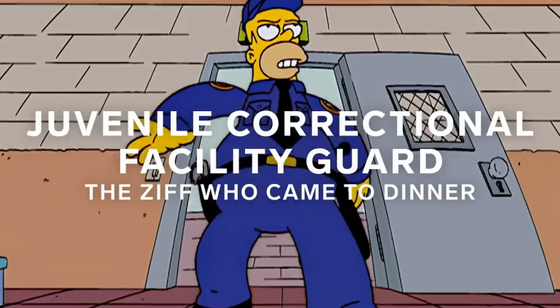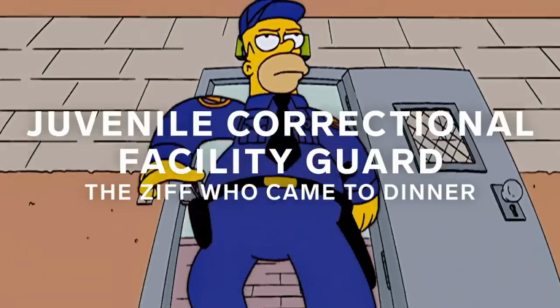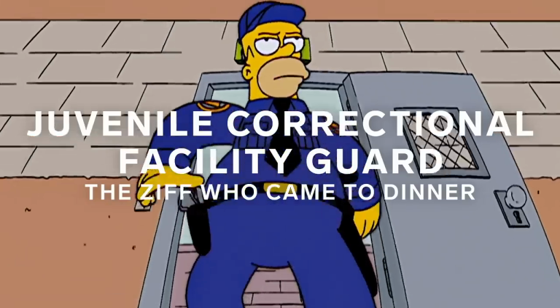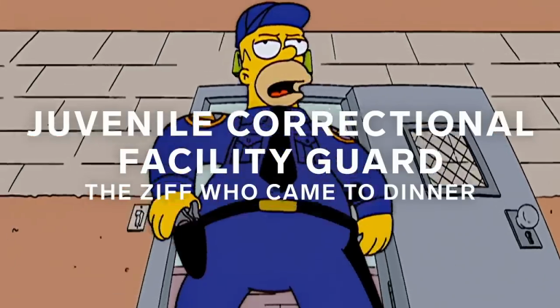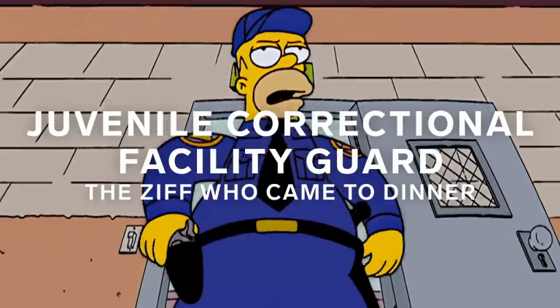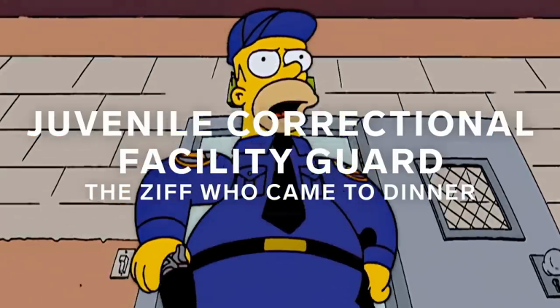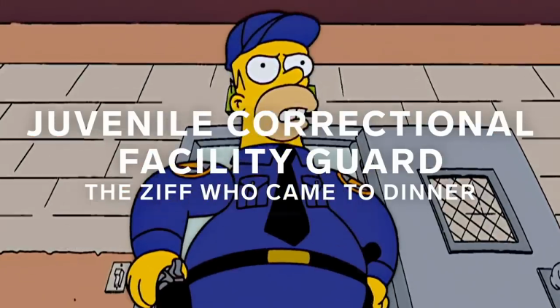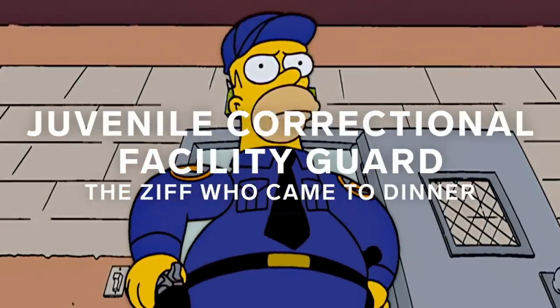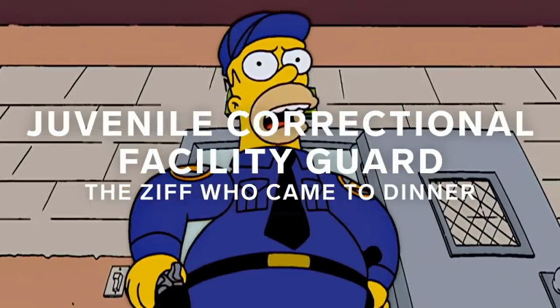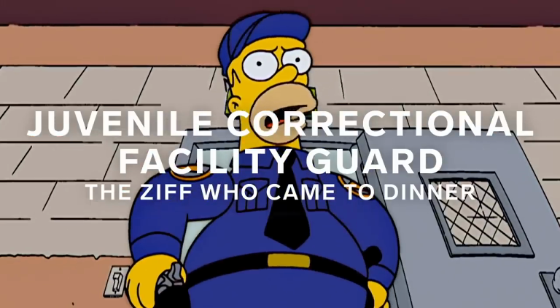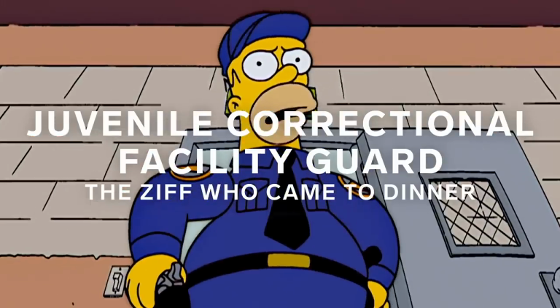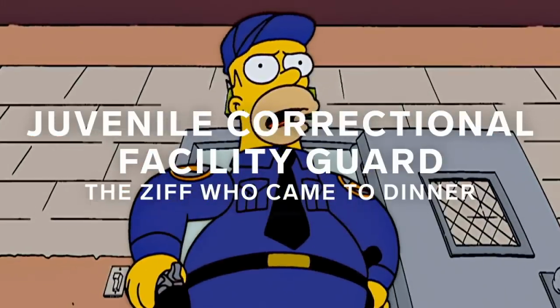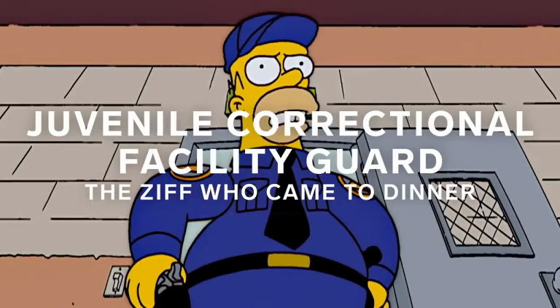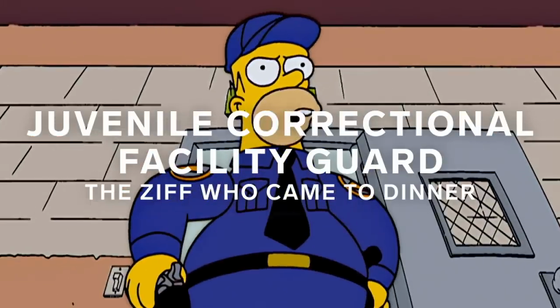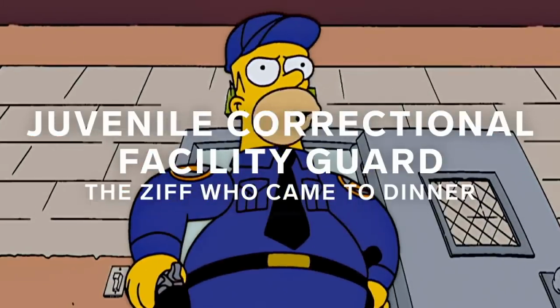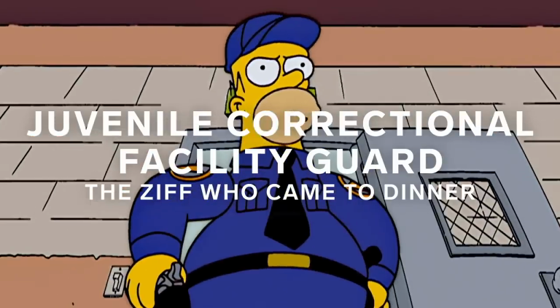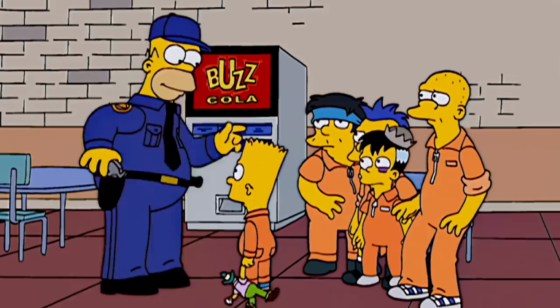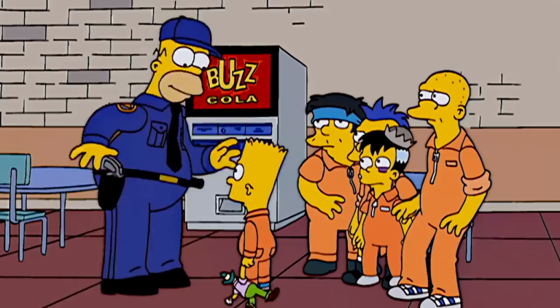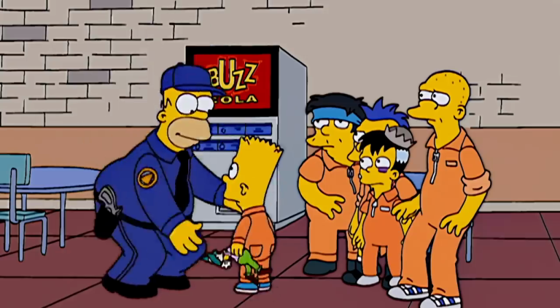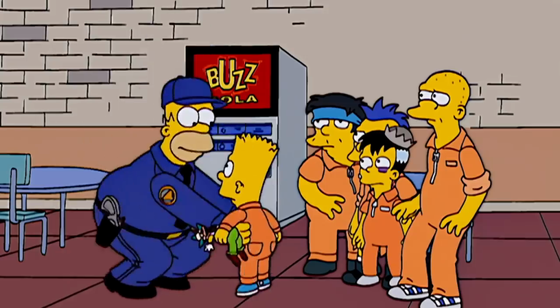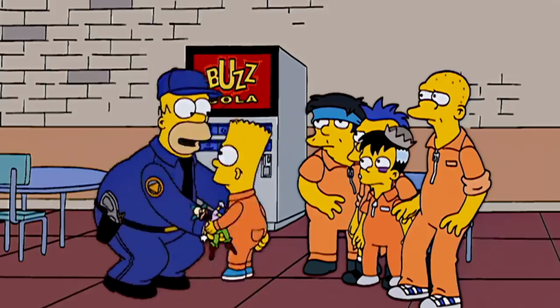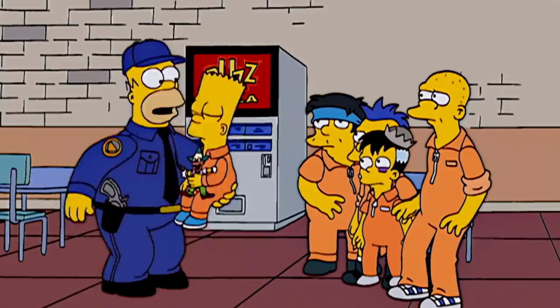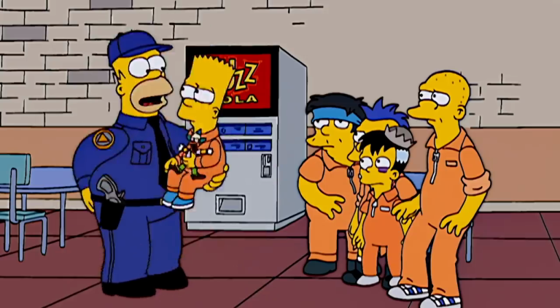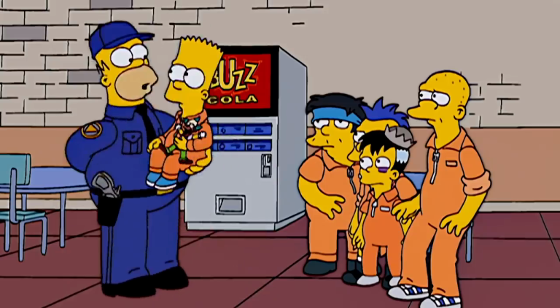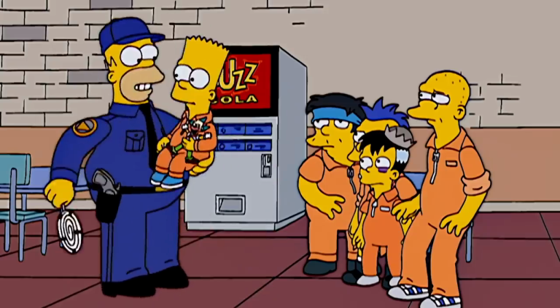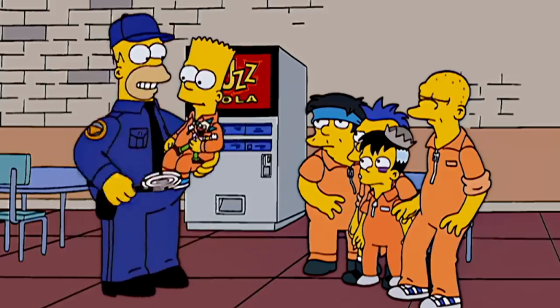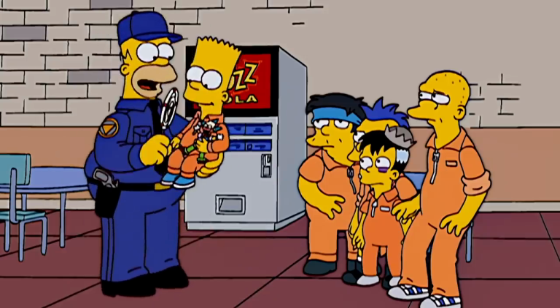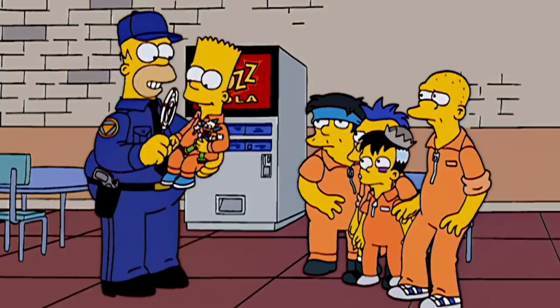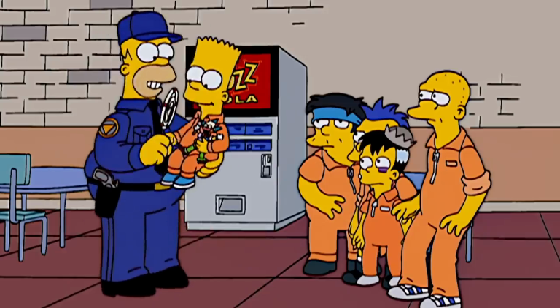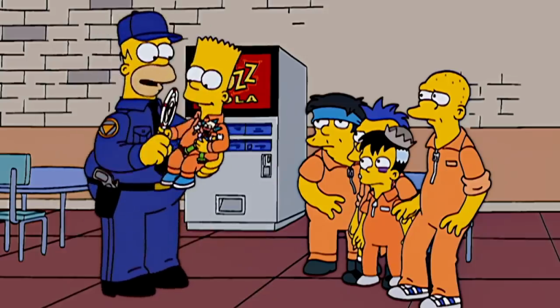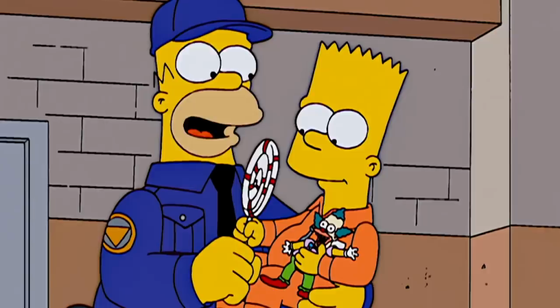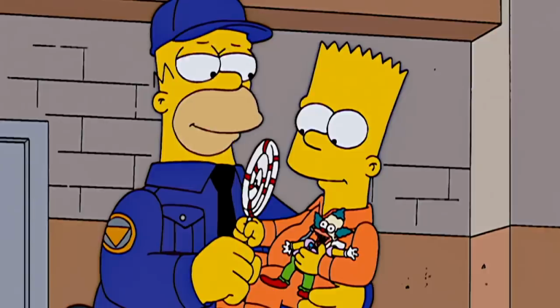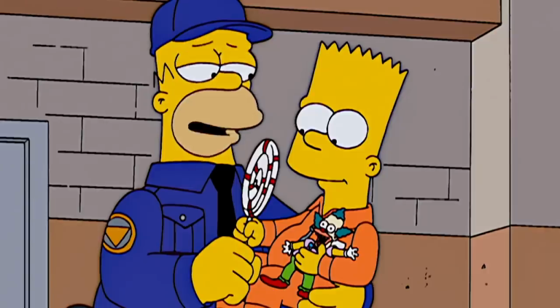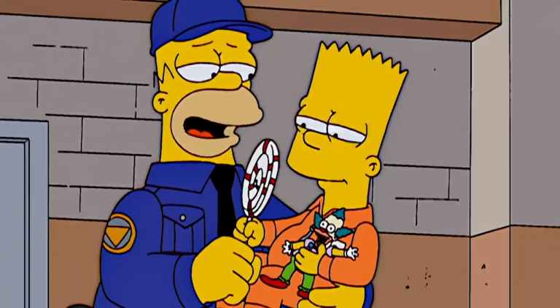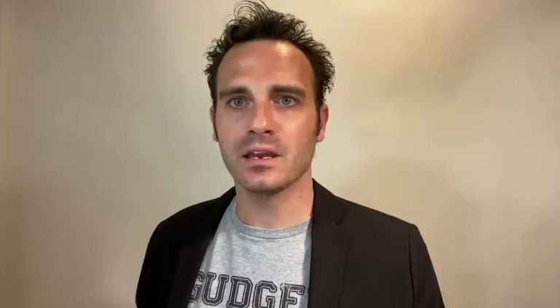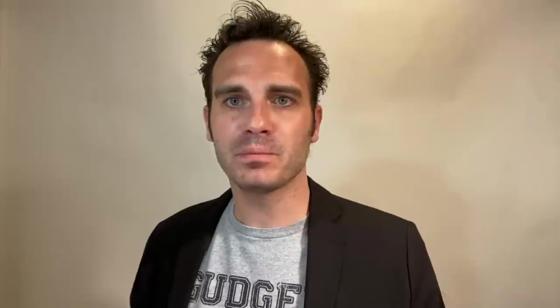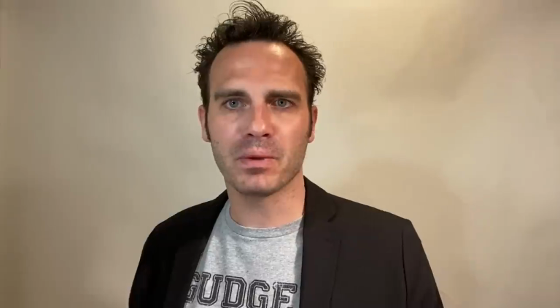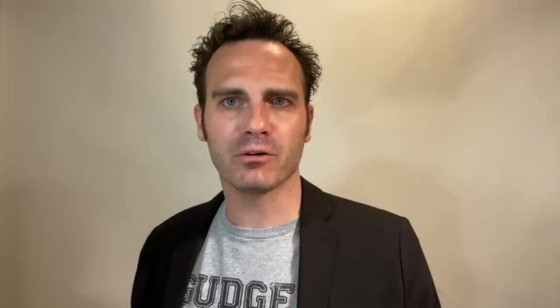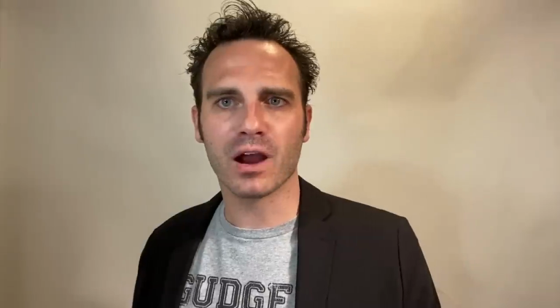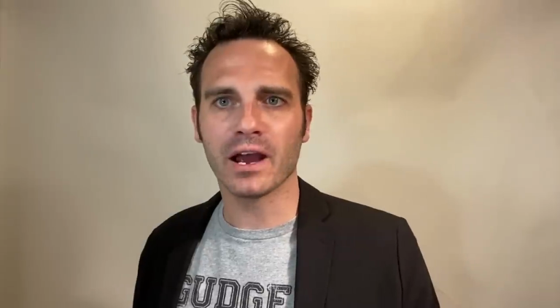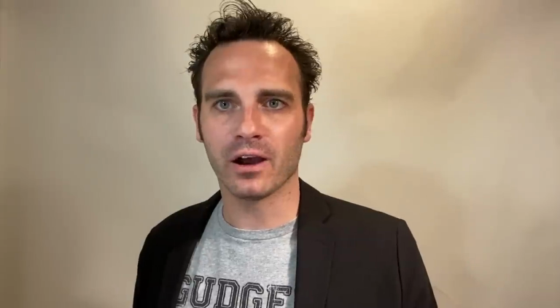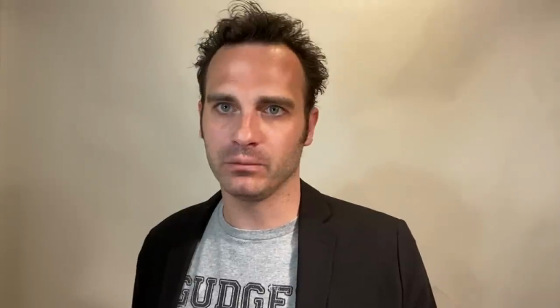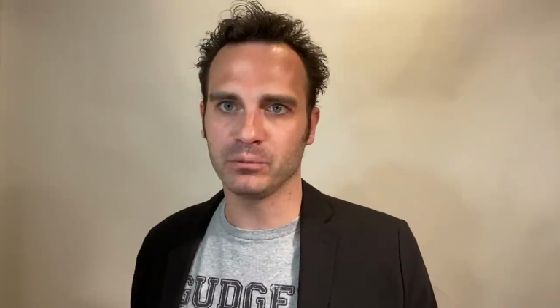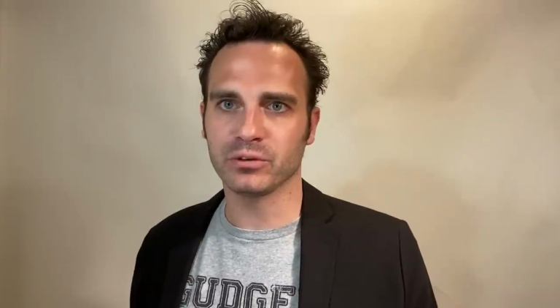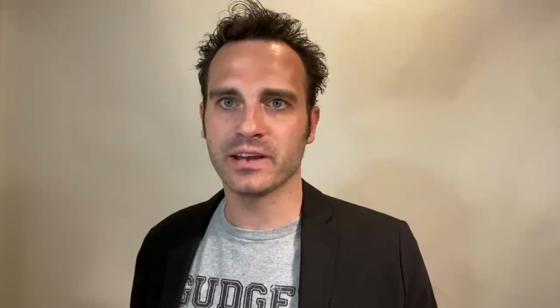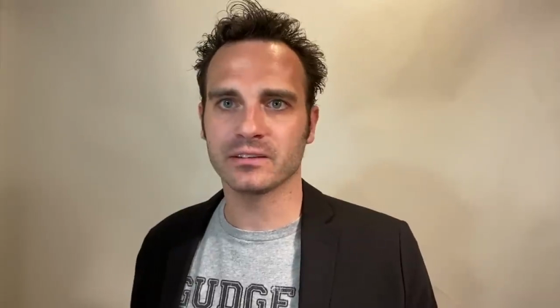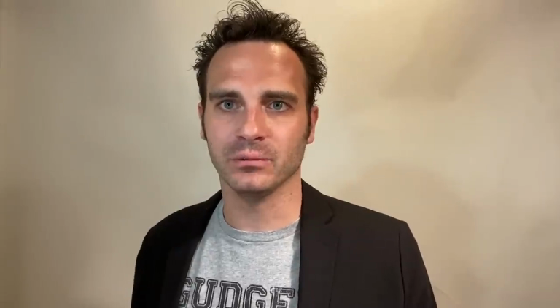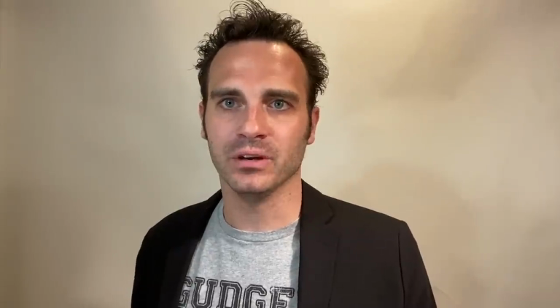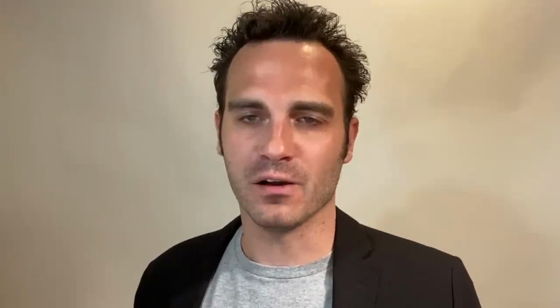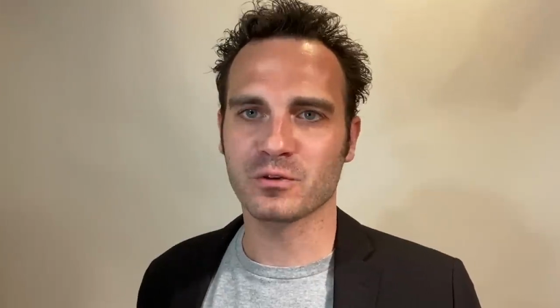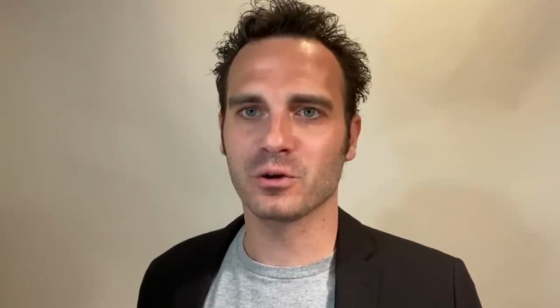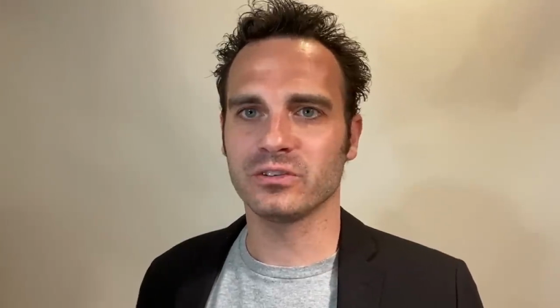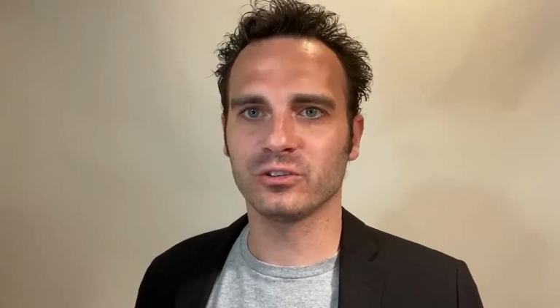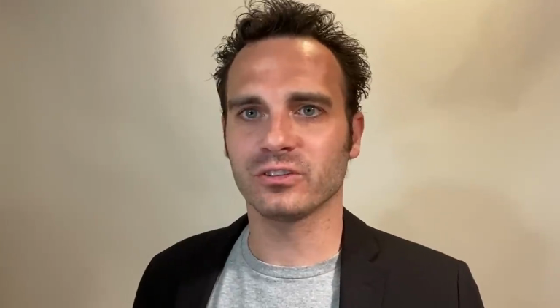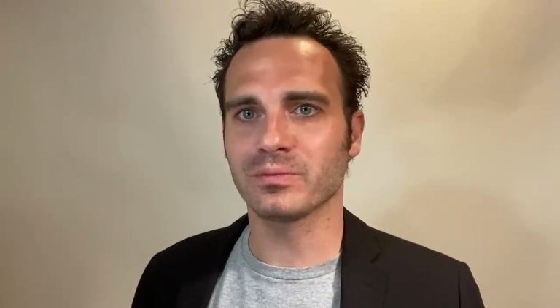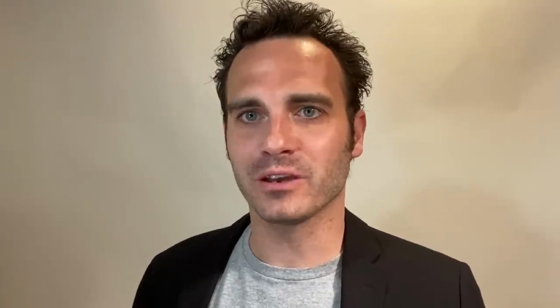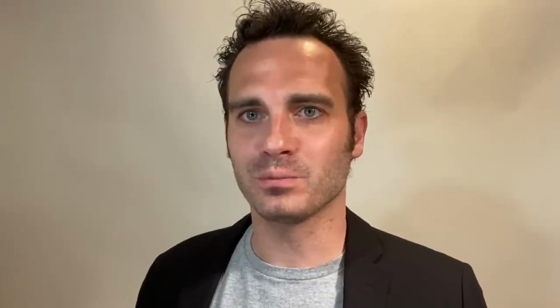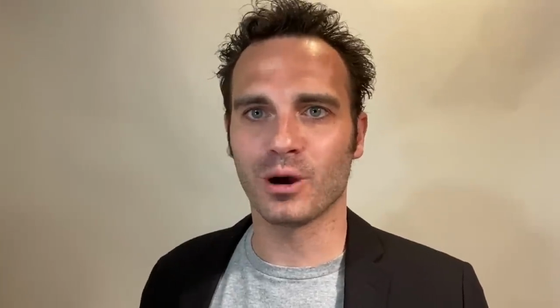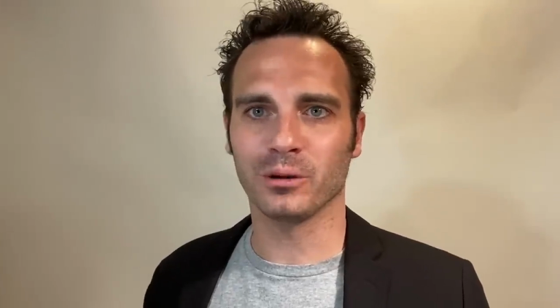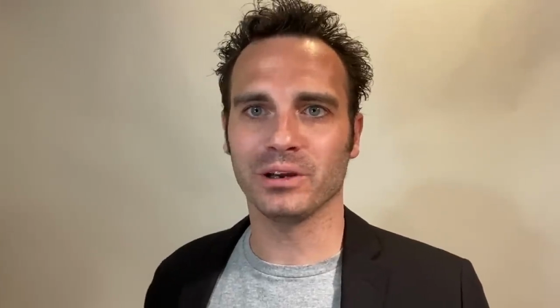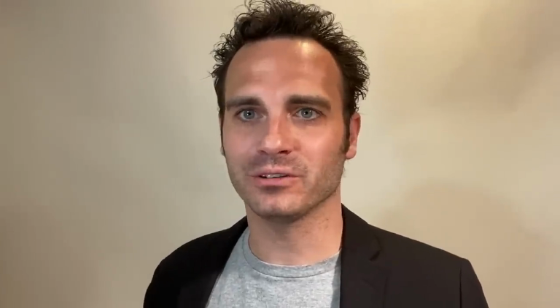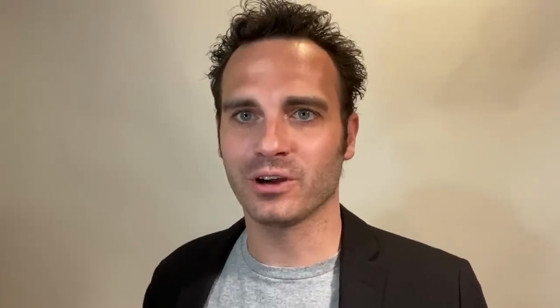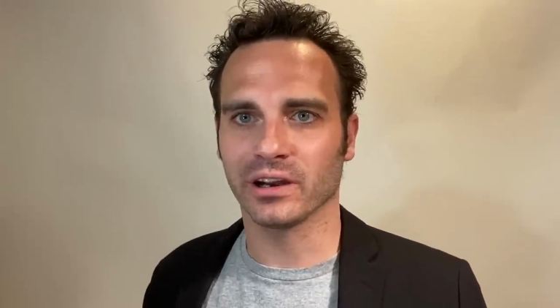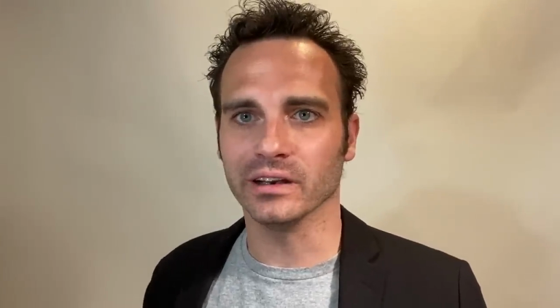When Bart goes to Juvenile Hall, Homer actually gets a job as a guard so that he can keep a better eye on him and protect him. Of course, this just makes Bart a bigger target.